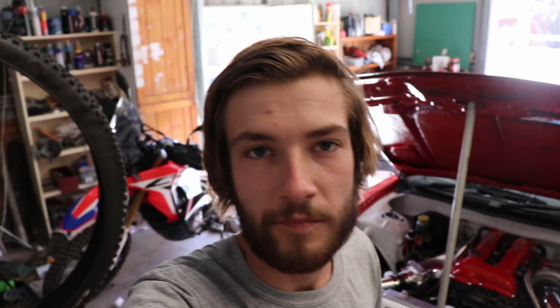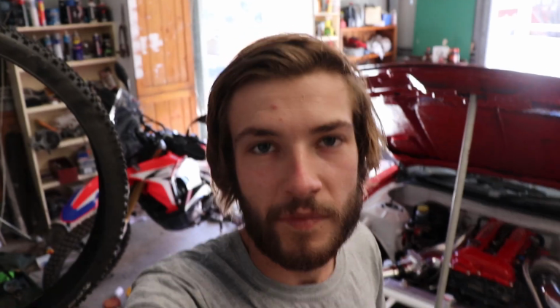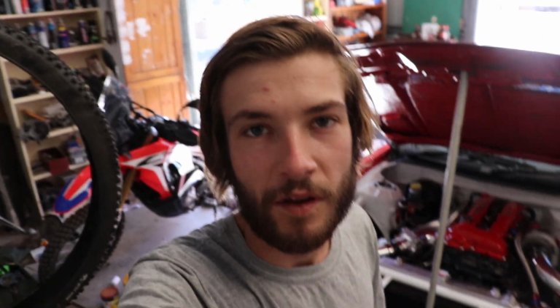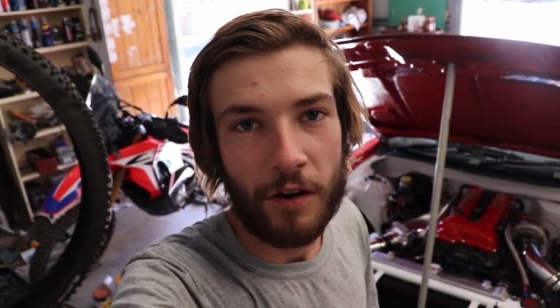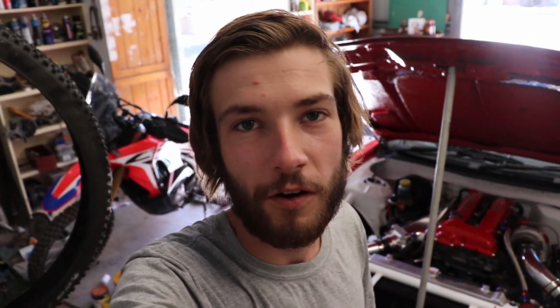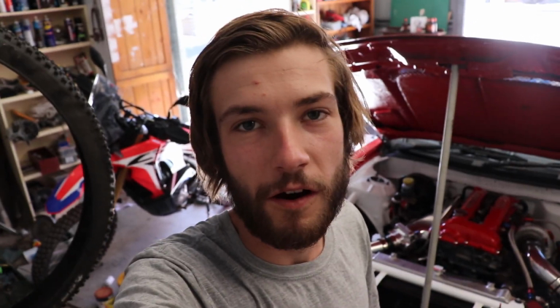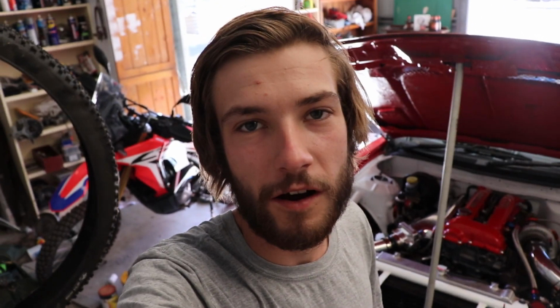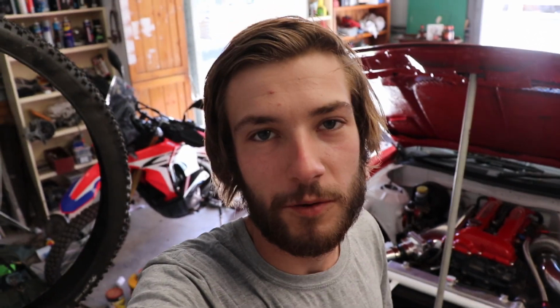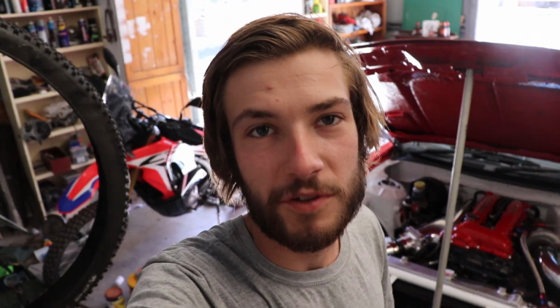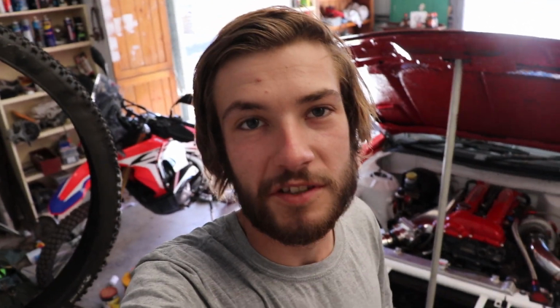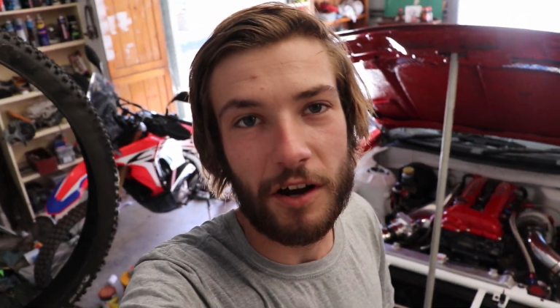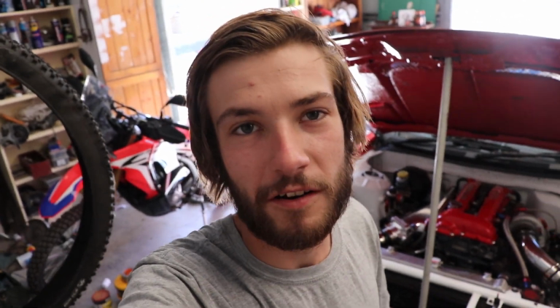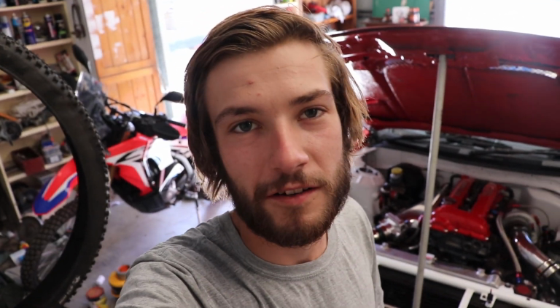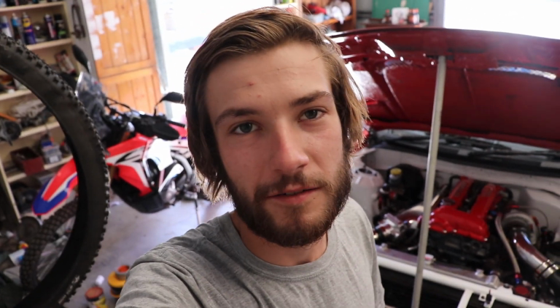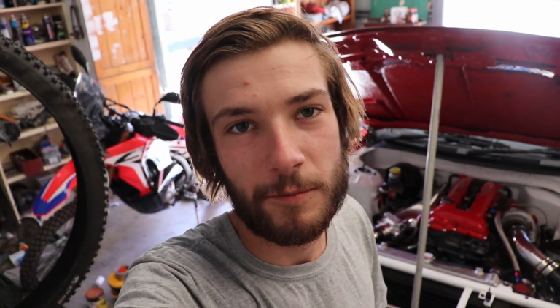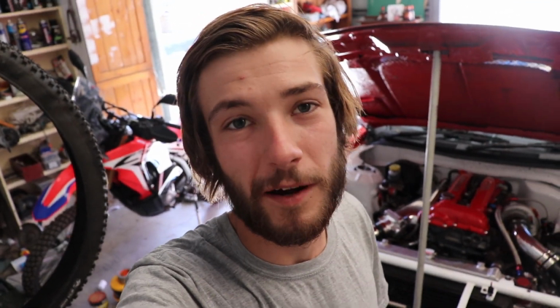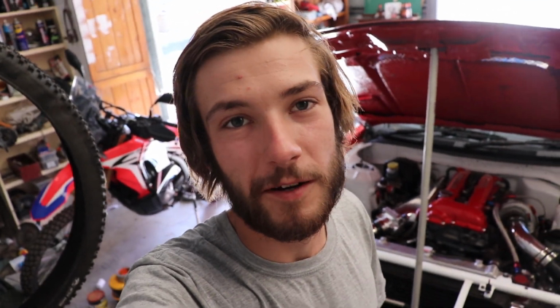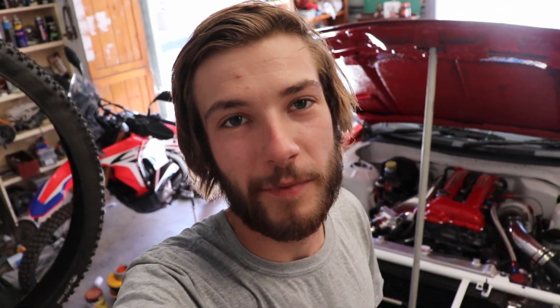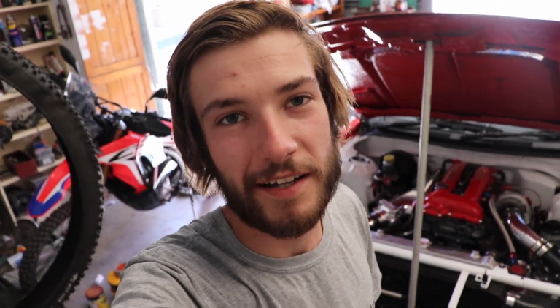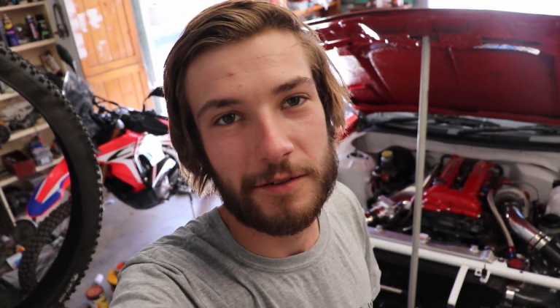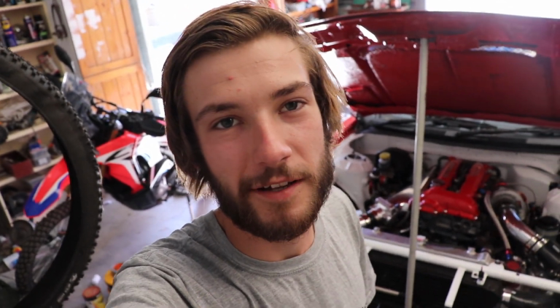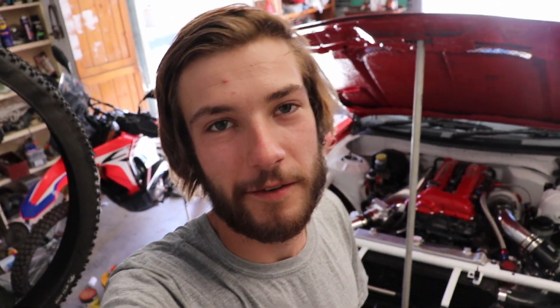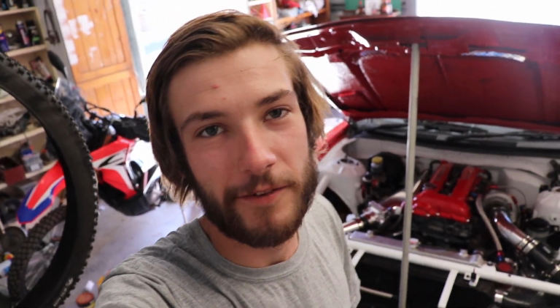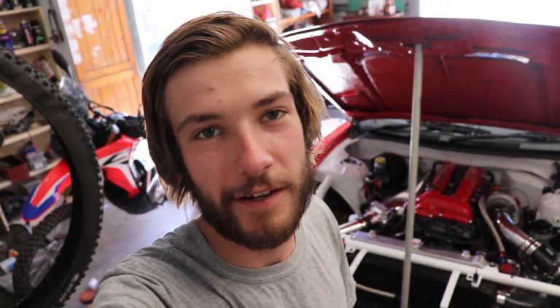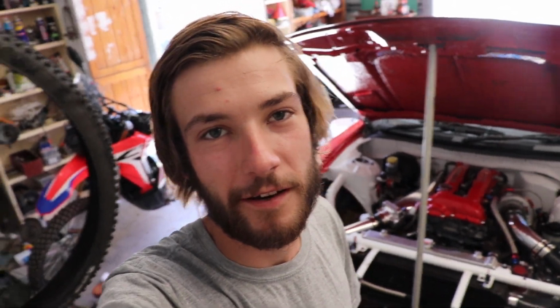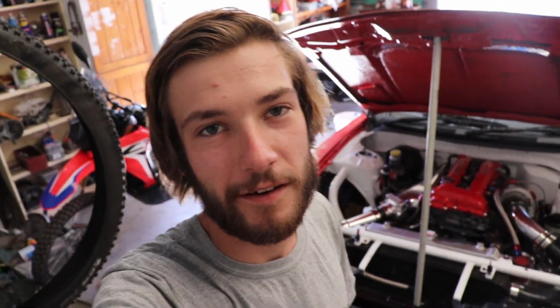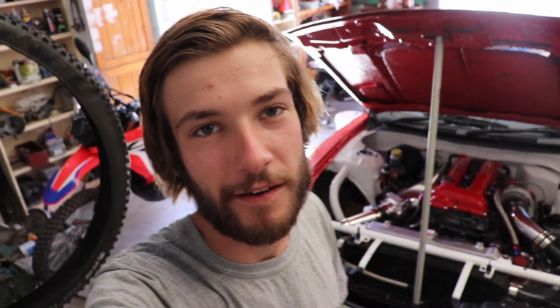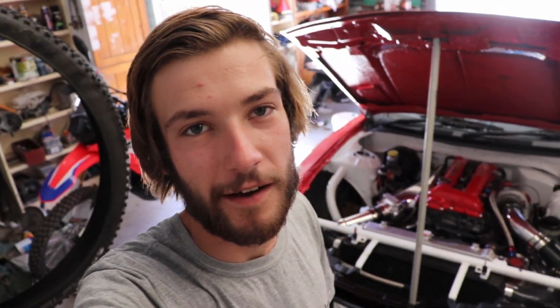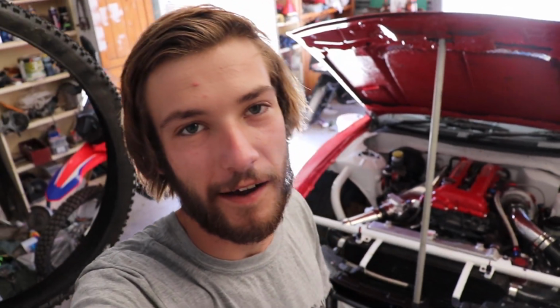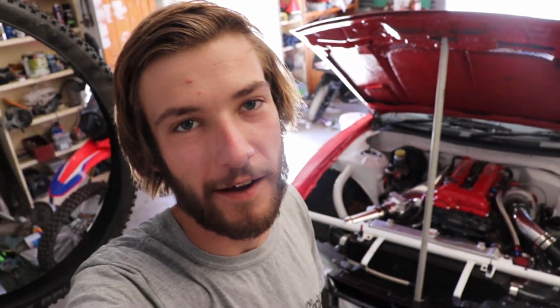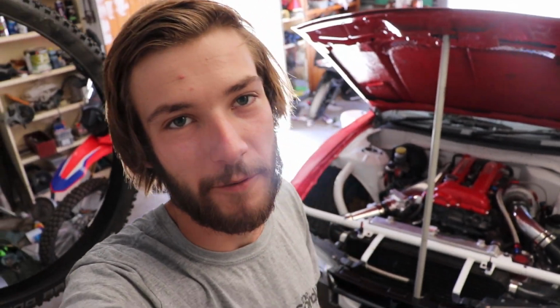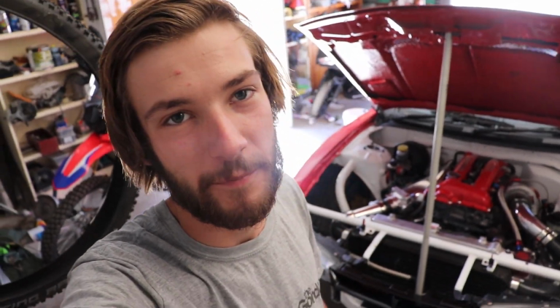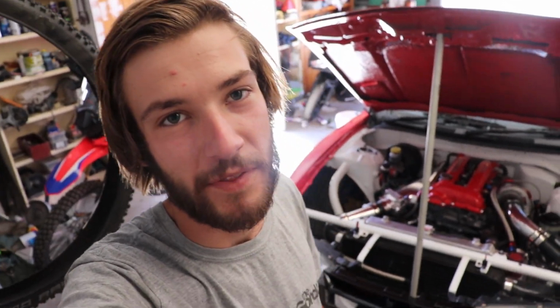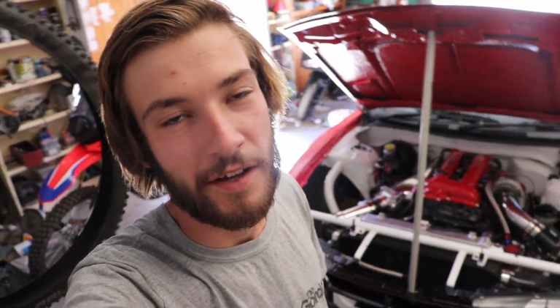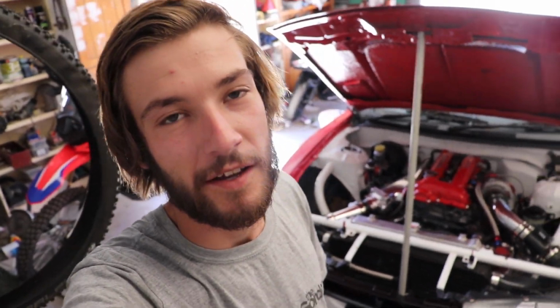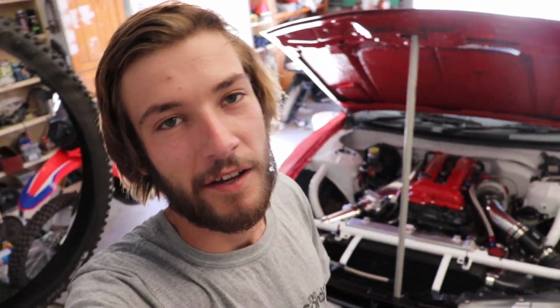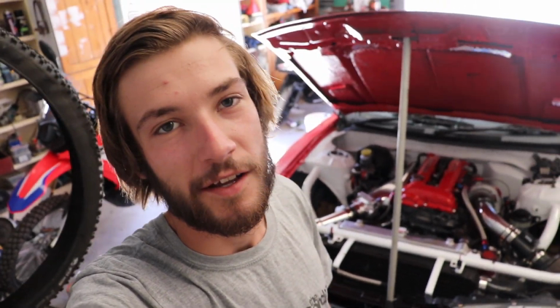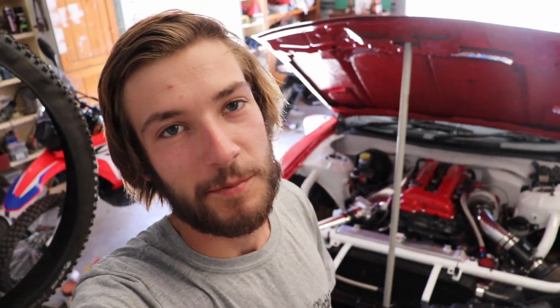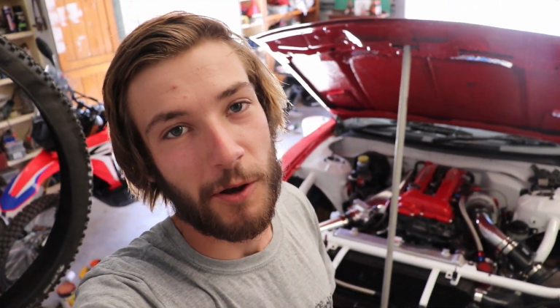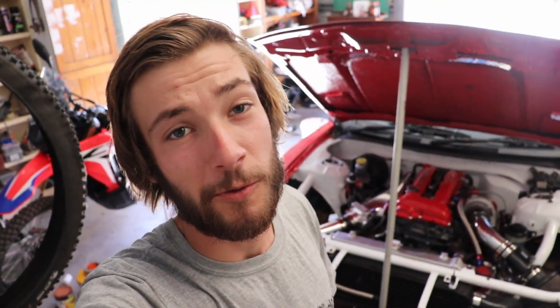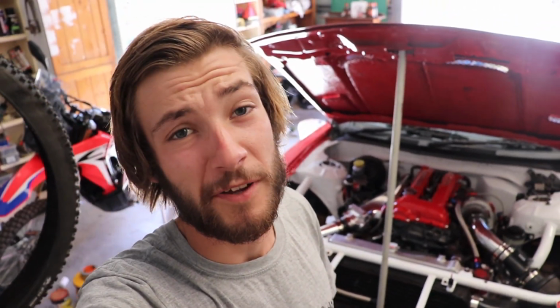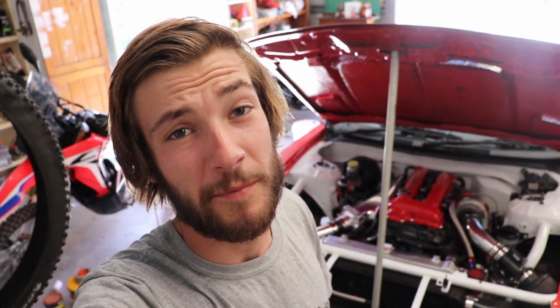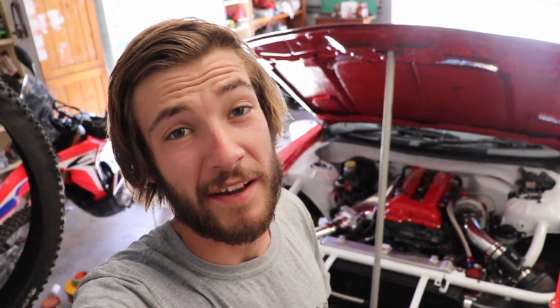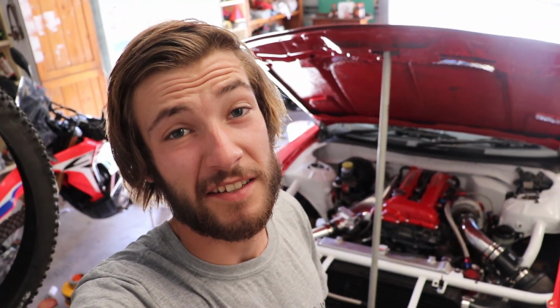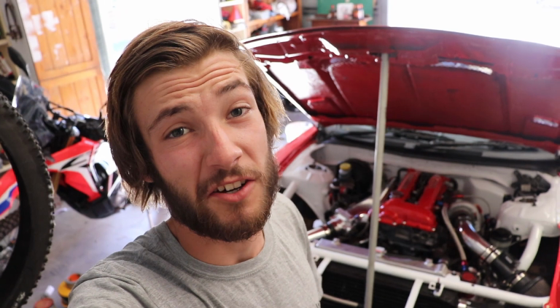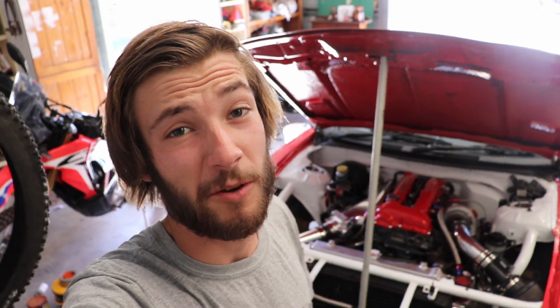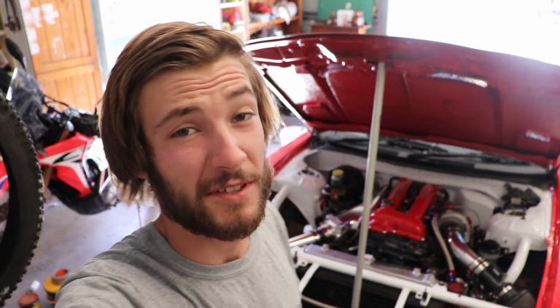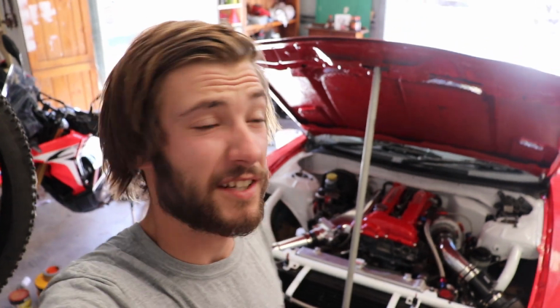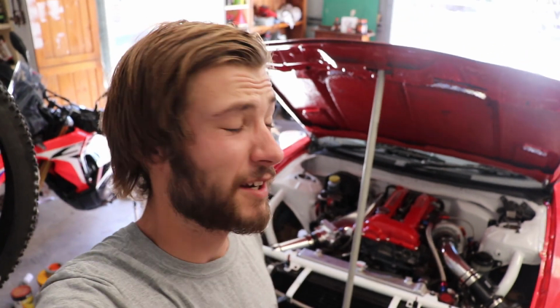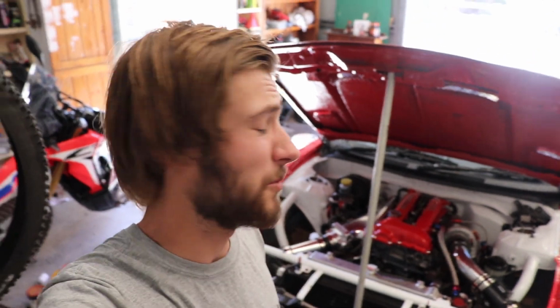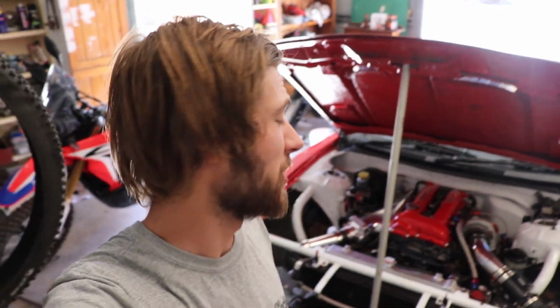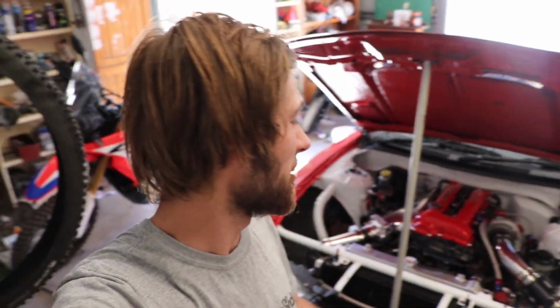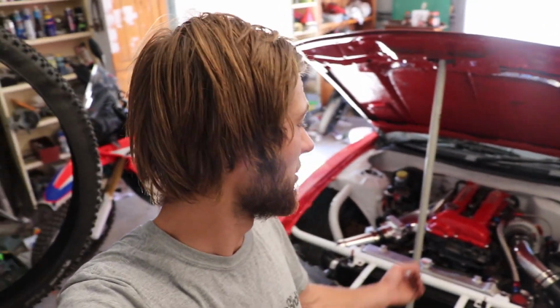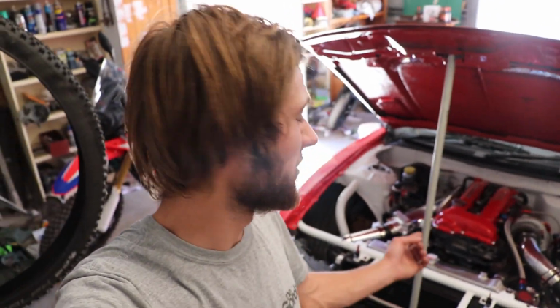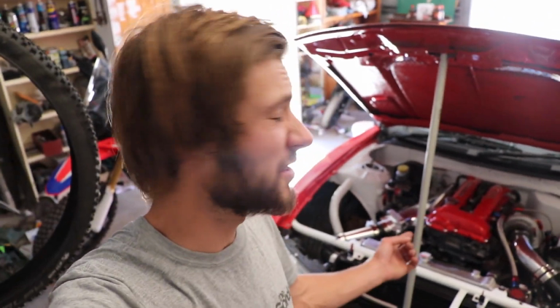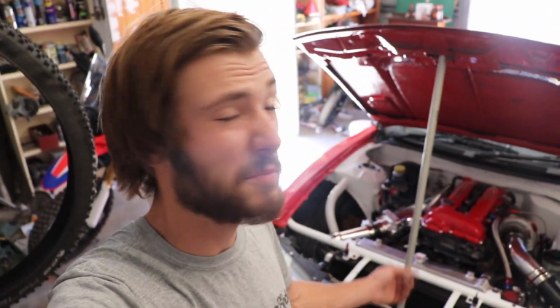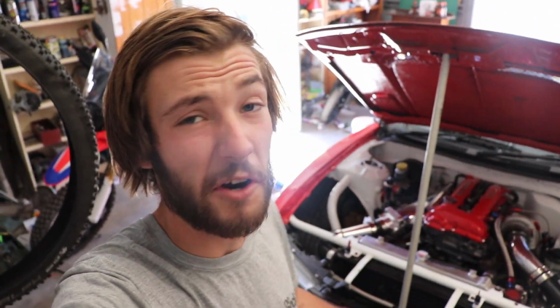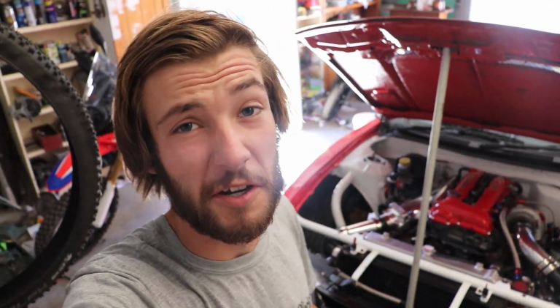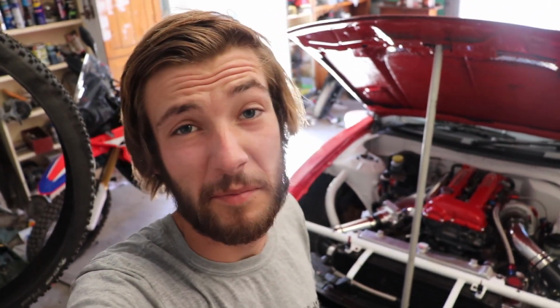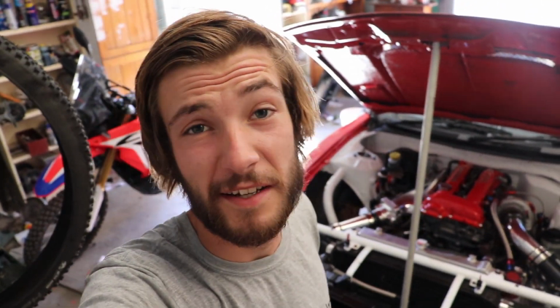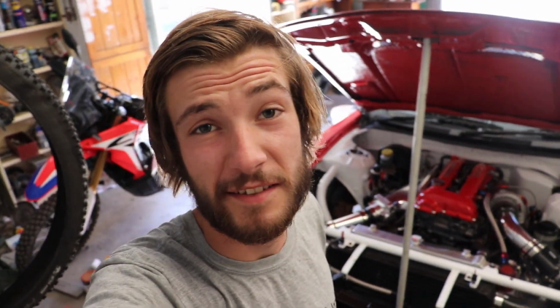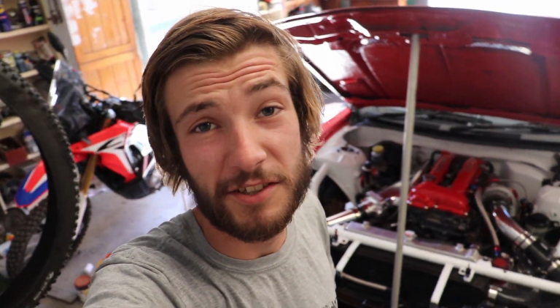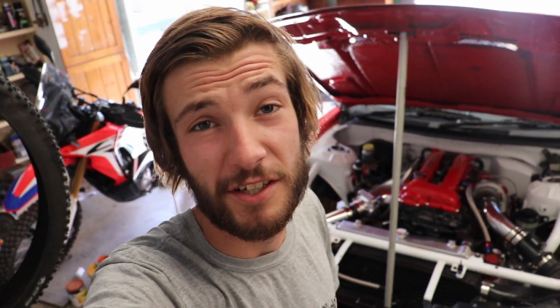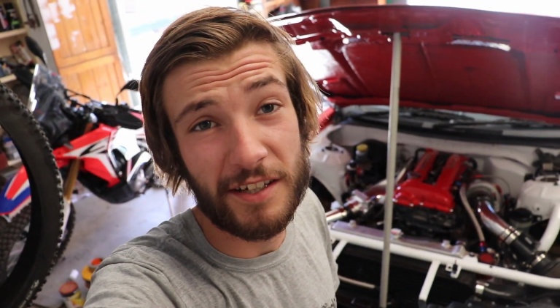Alright, what's going on? Welcome back to another video. It's probably about time I started working on this broken piece of shit.